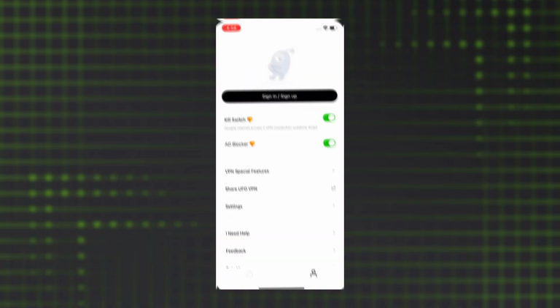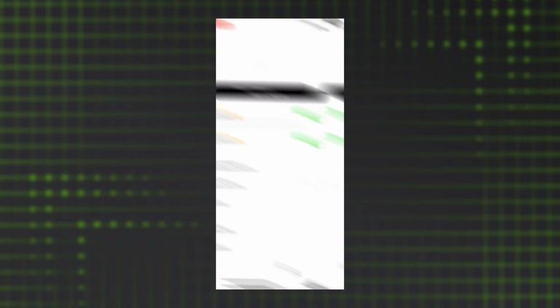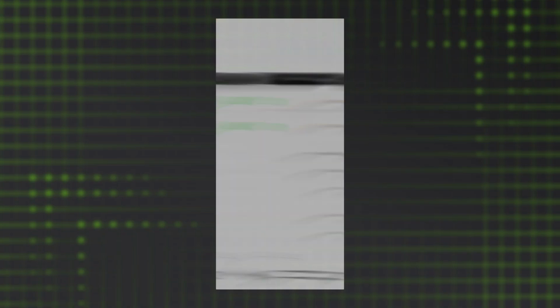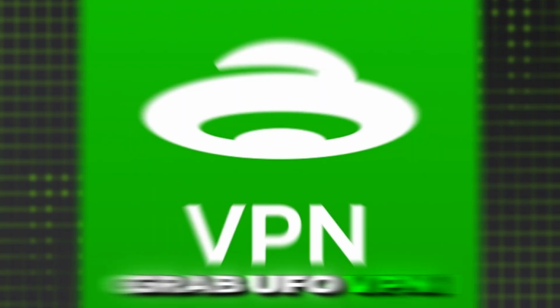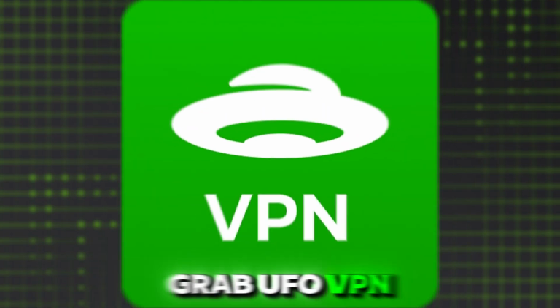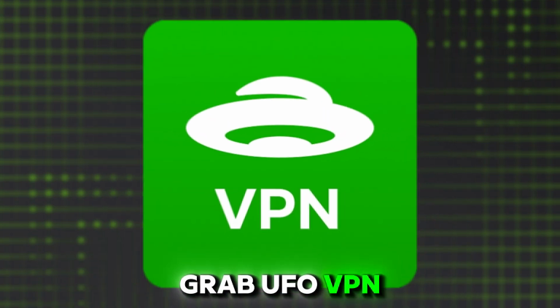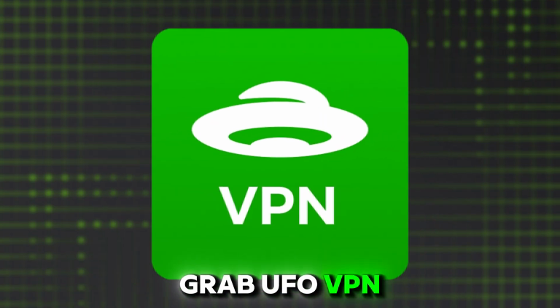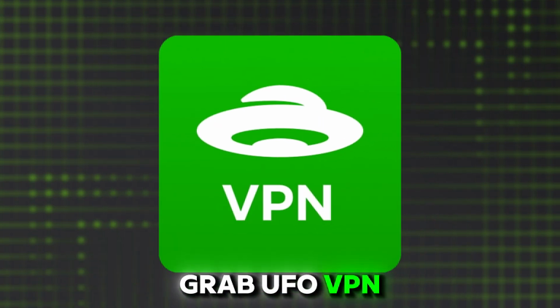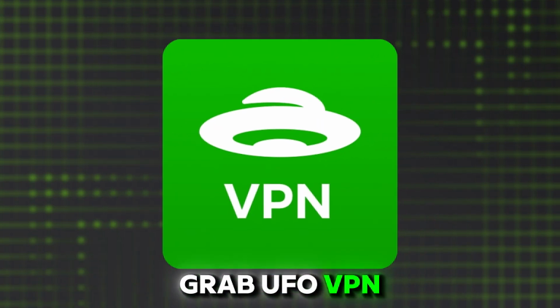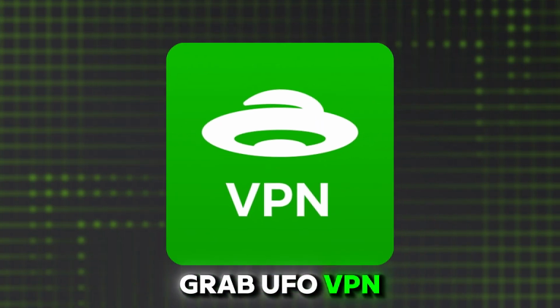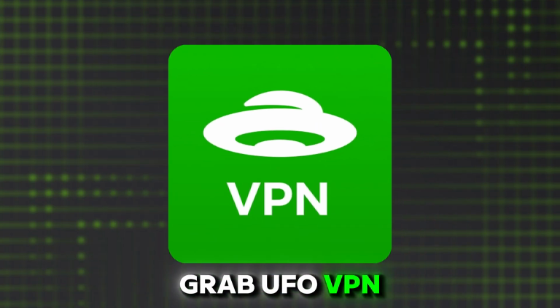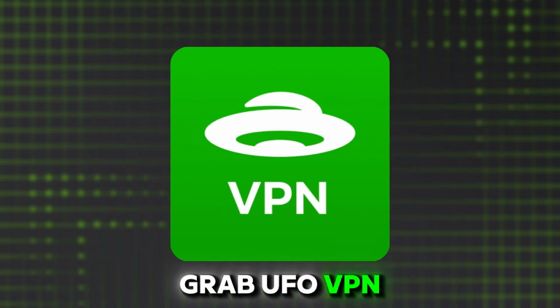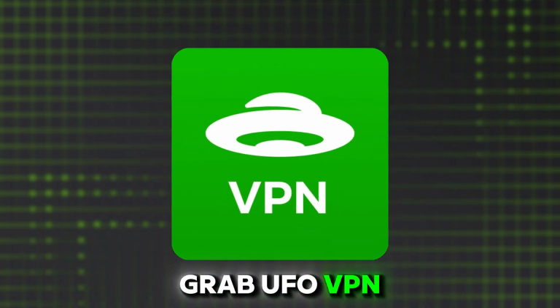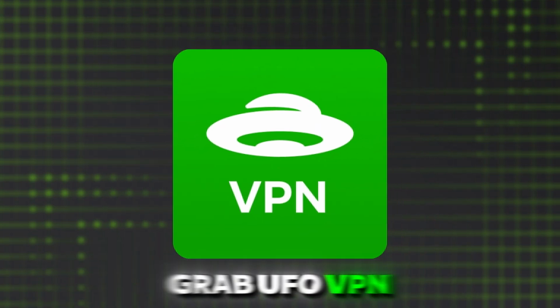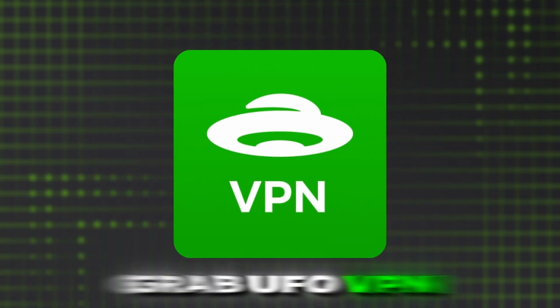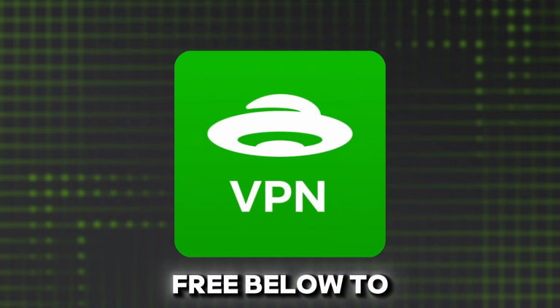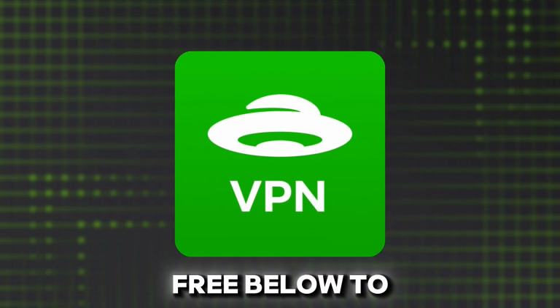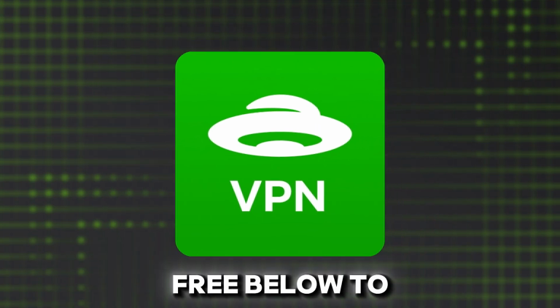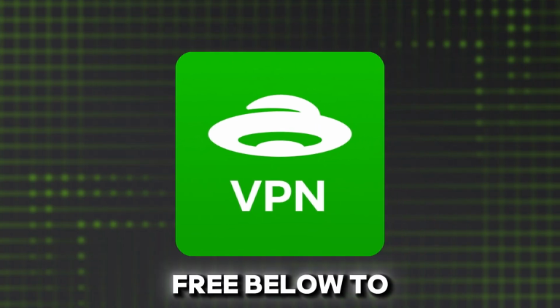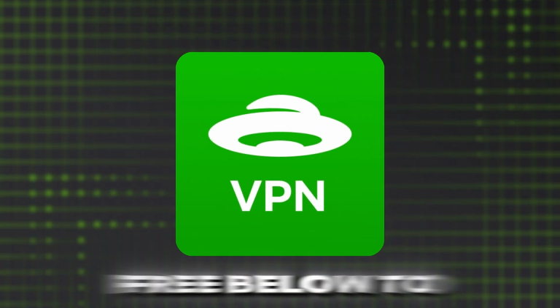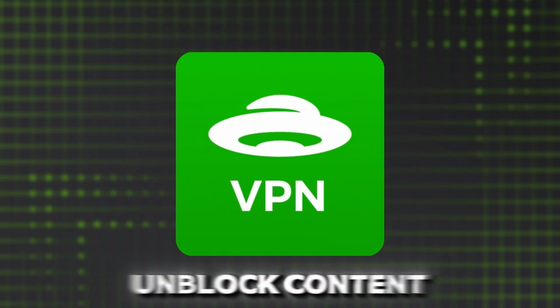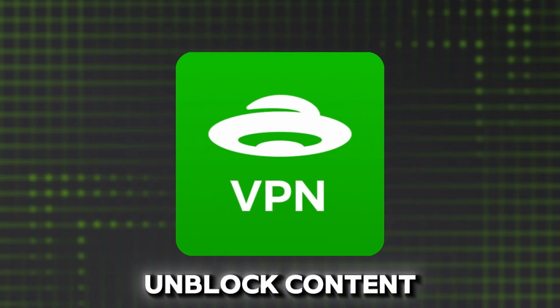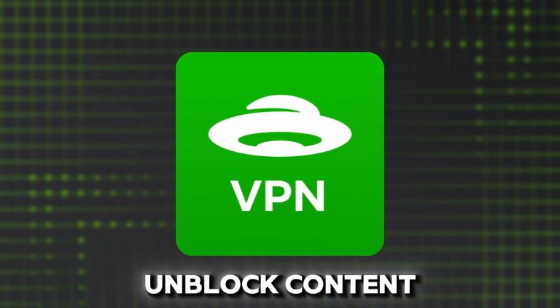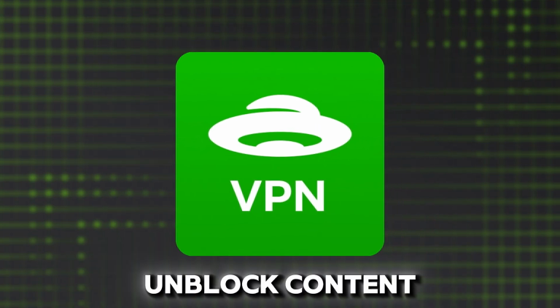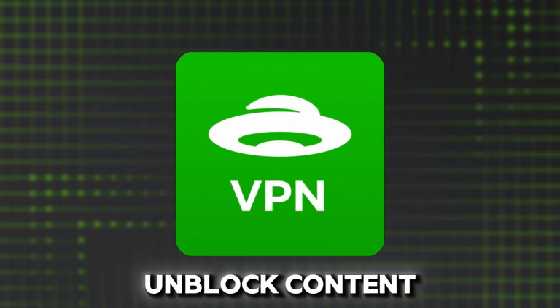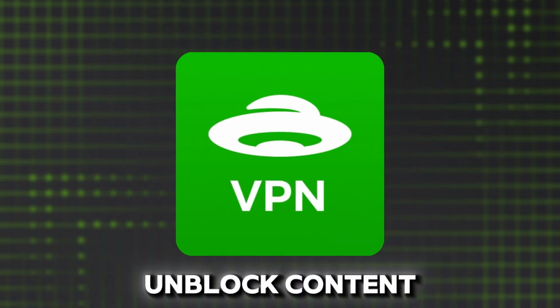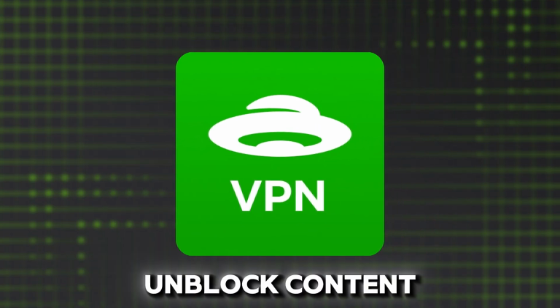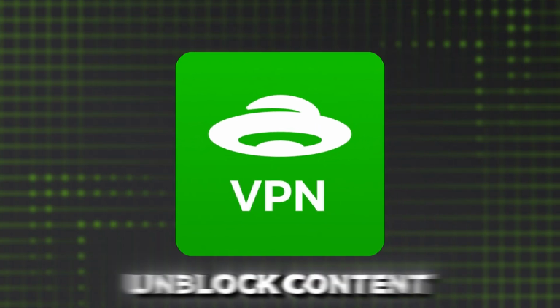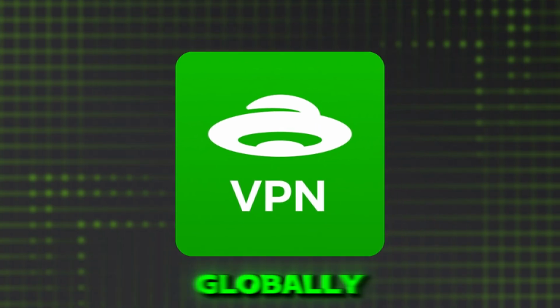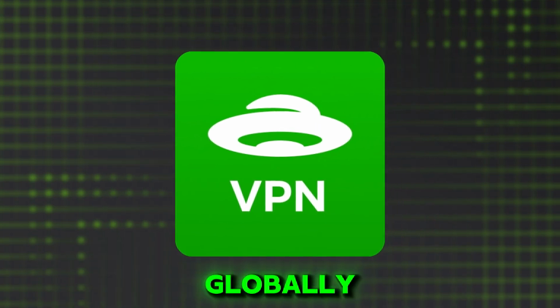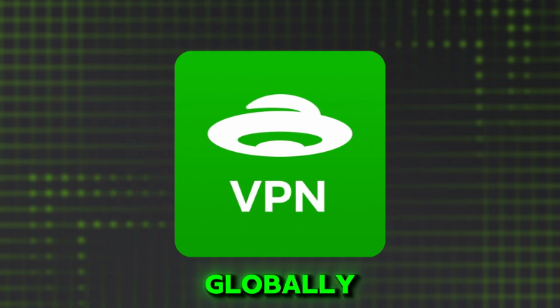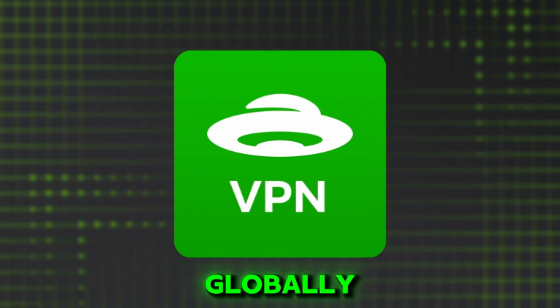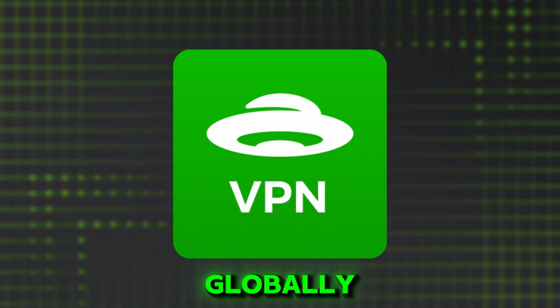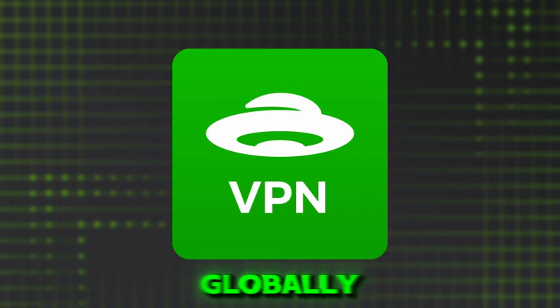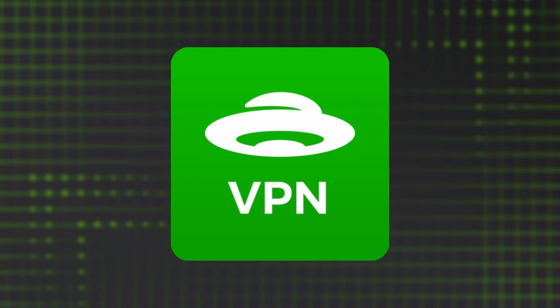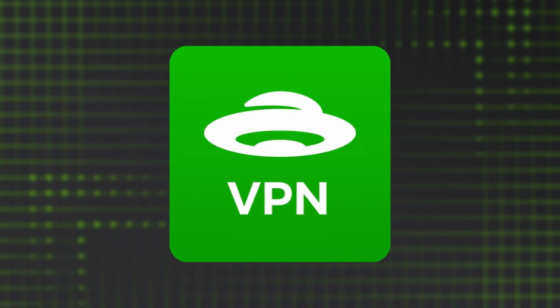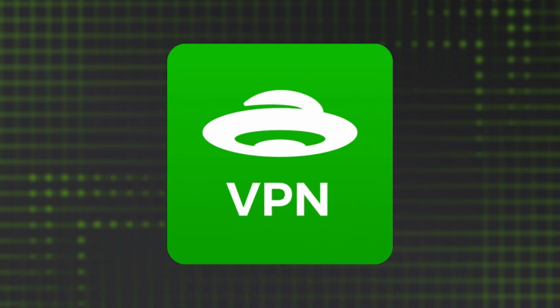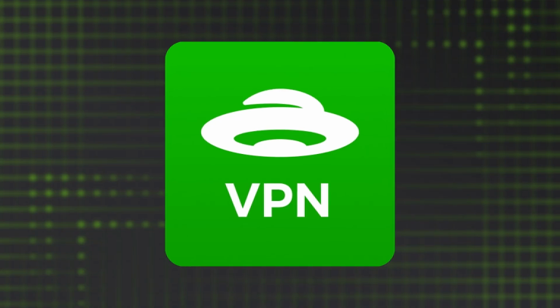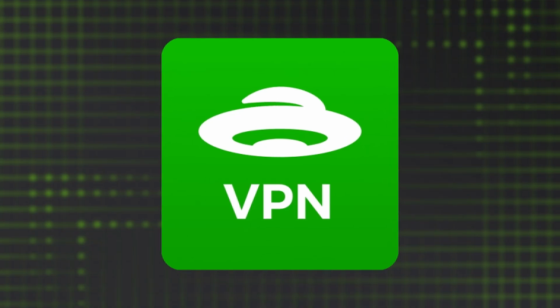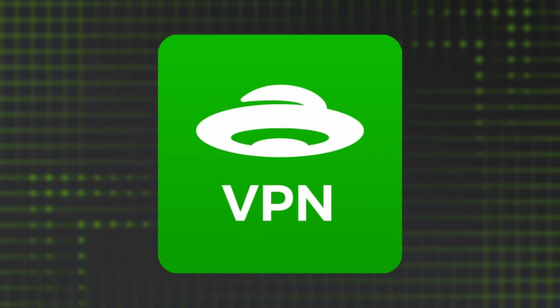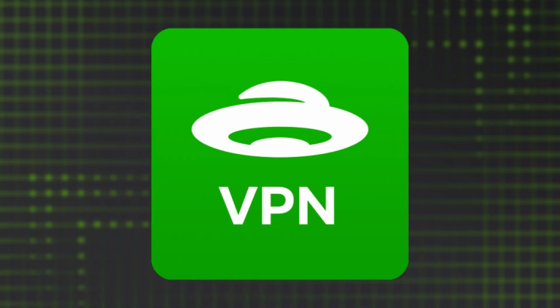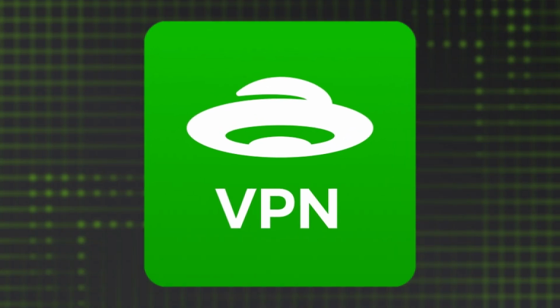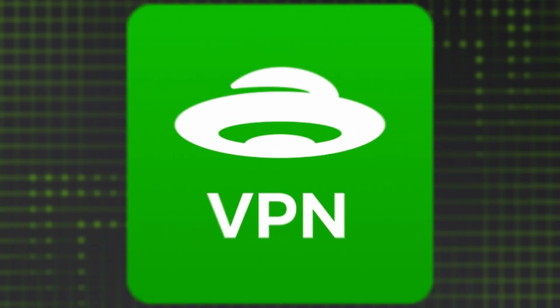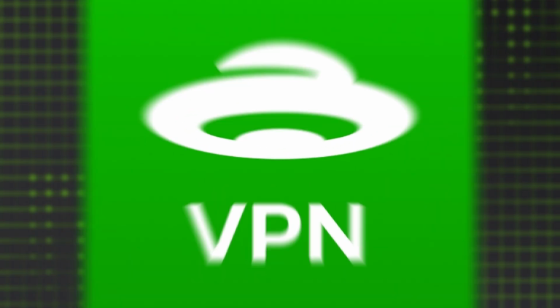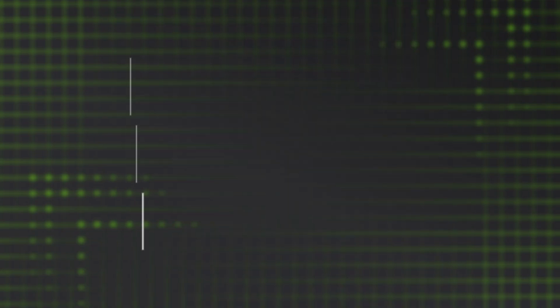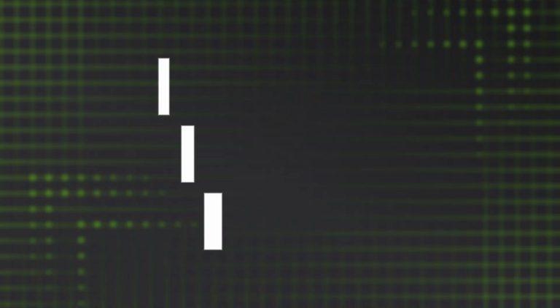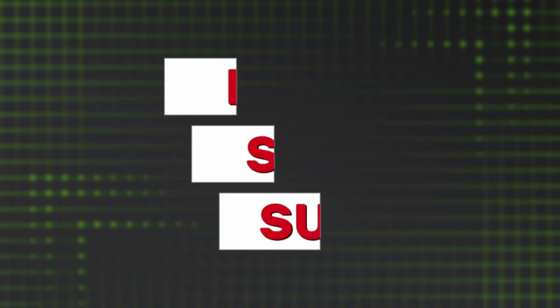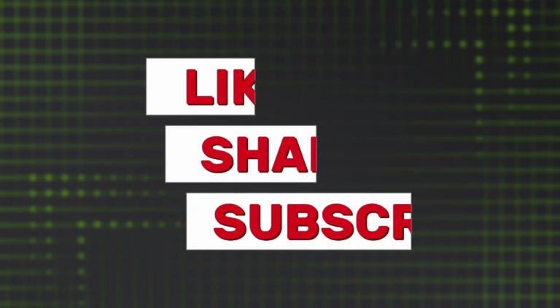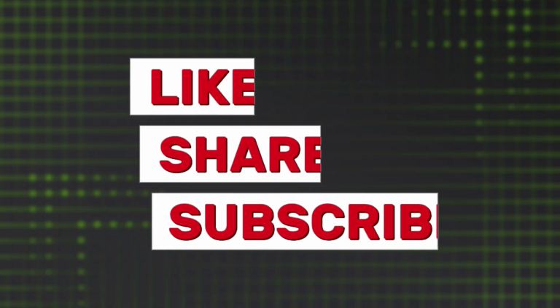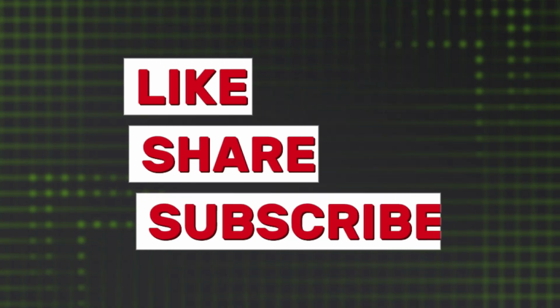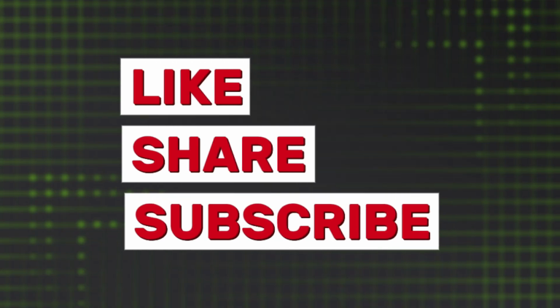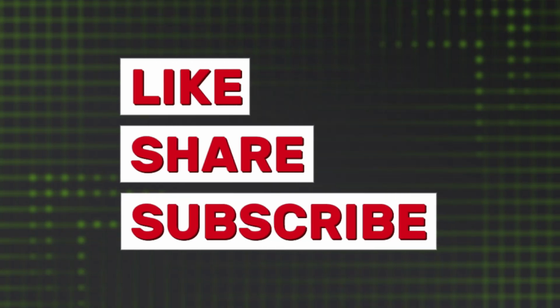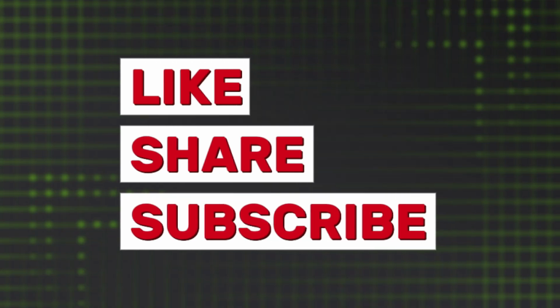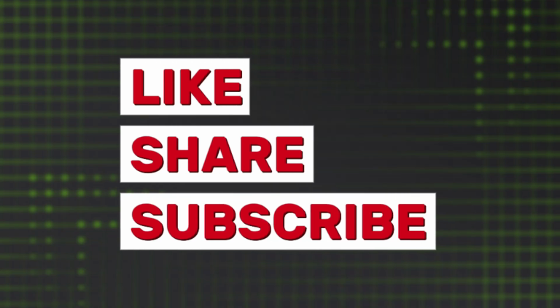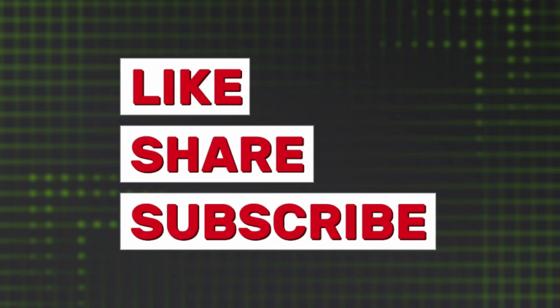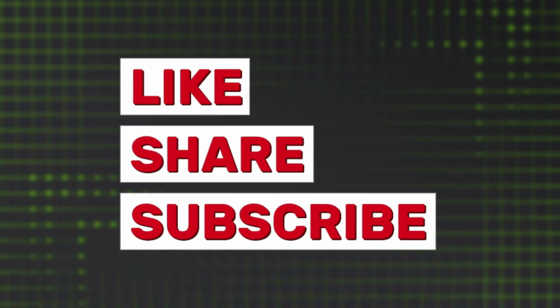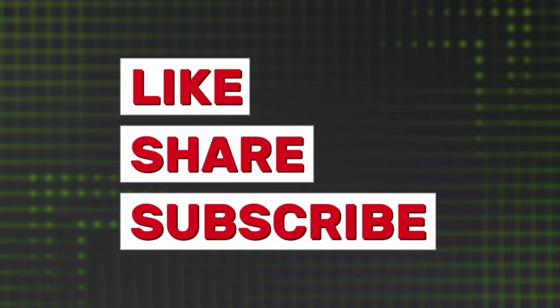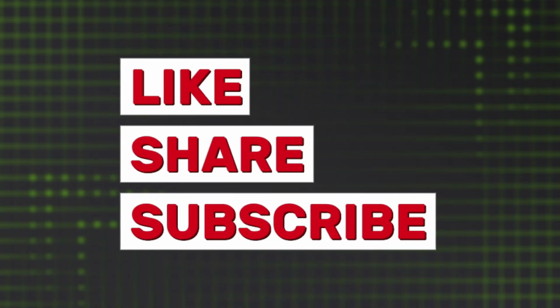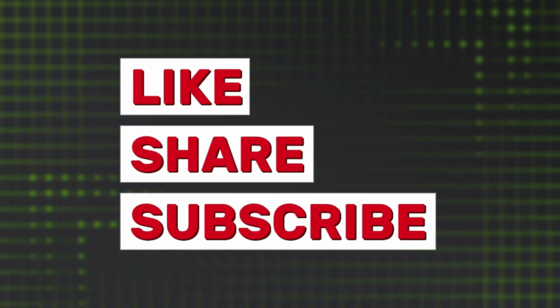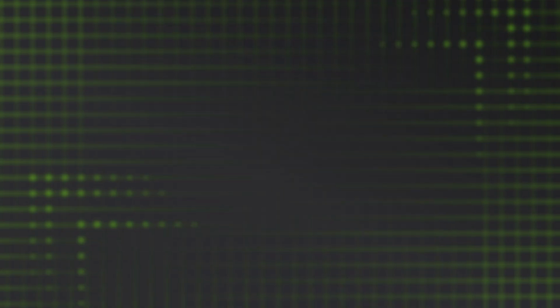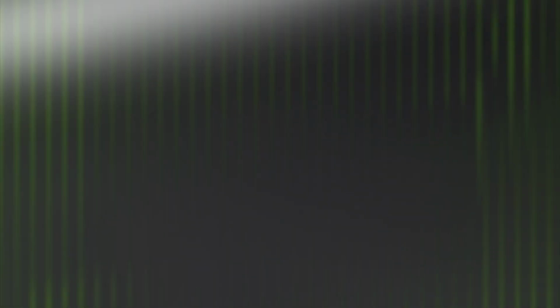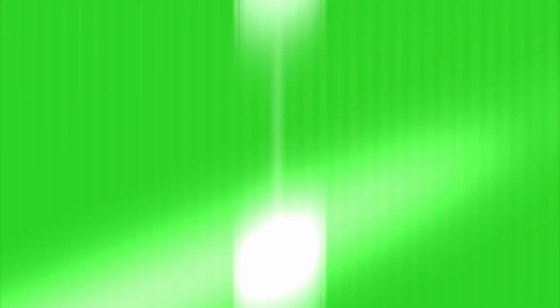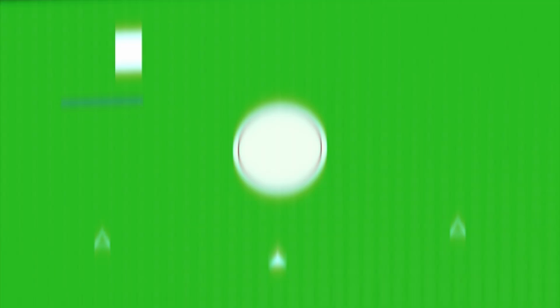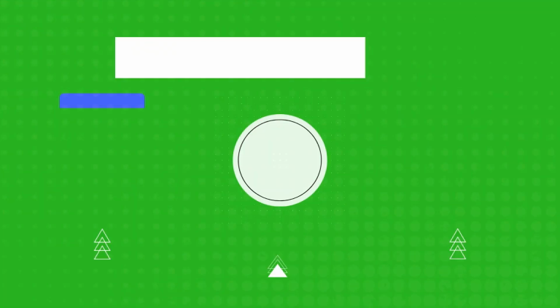Grab UFO VPN free below to unblock content globally. And don't forget to like, share, and subscribe. See you next time.